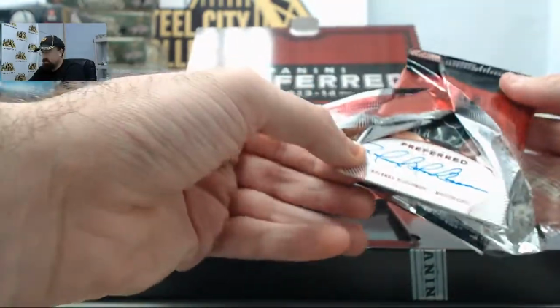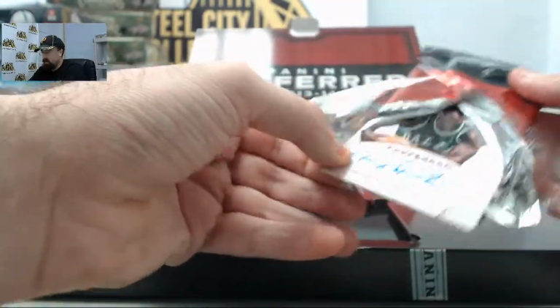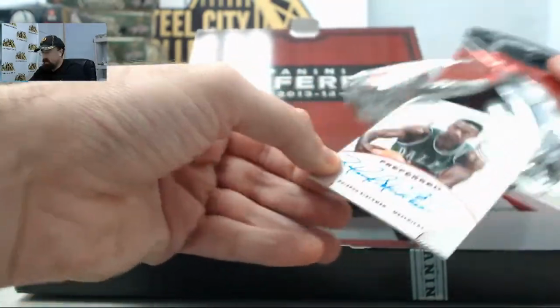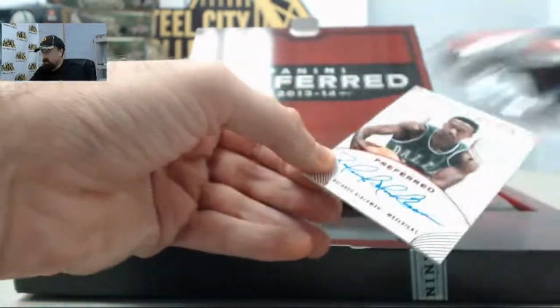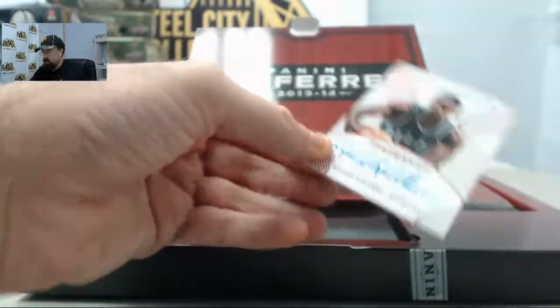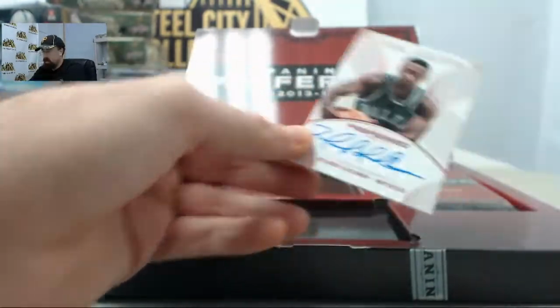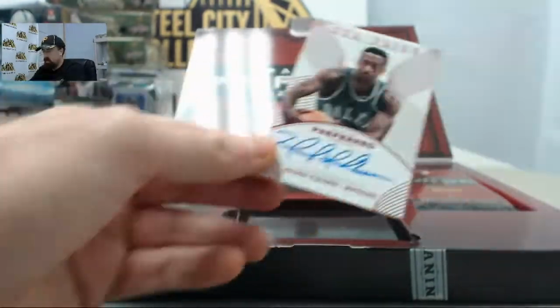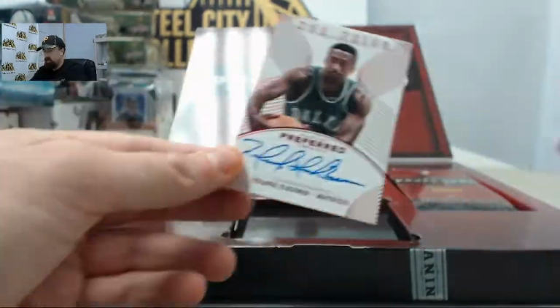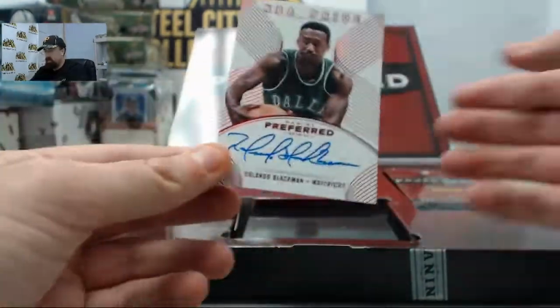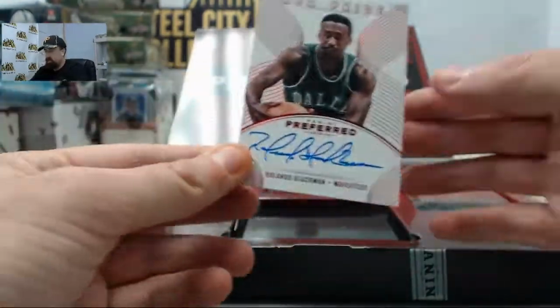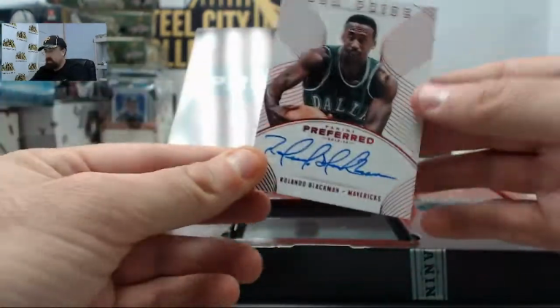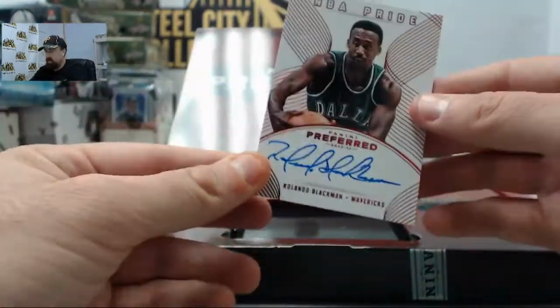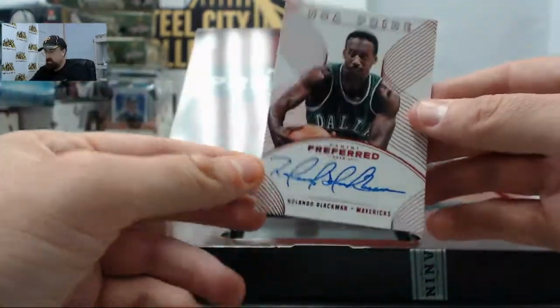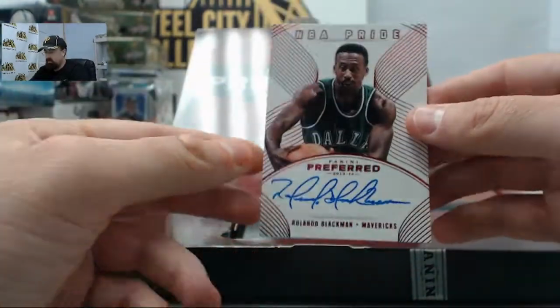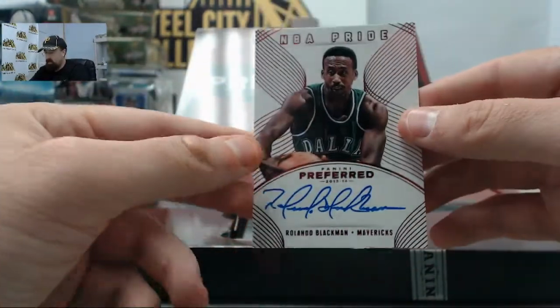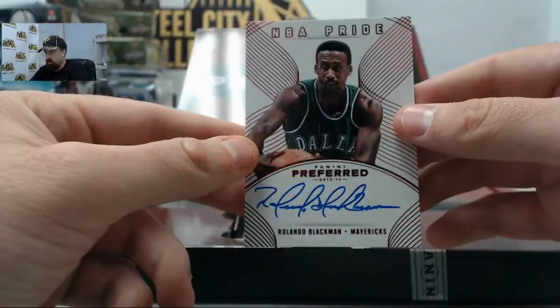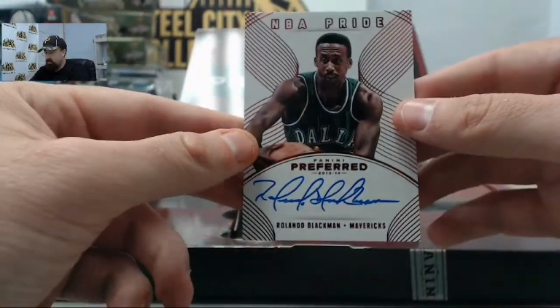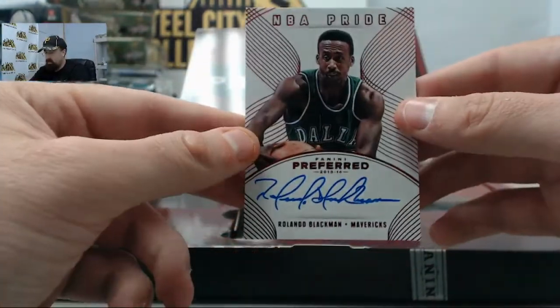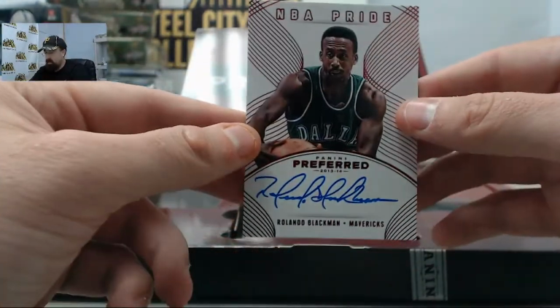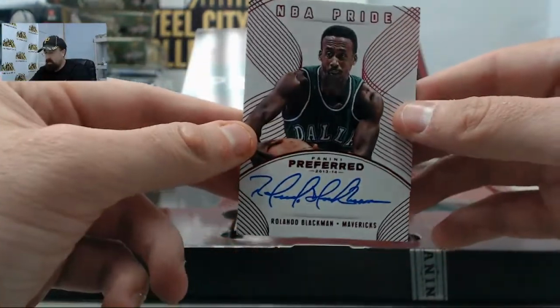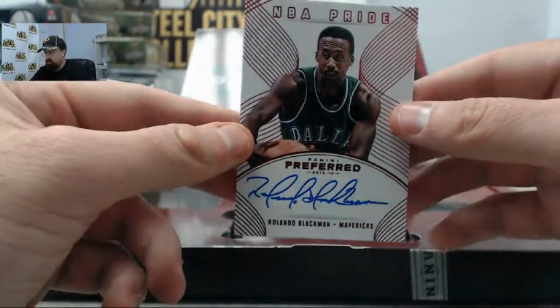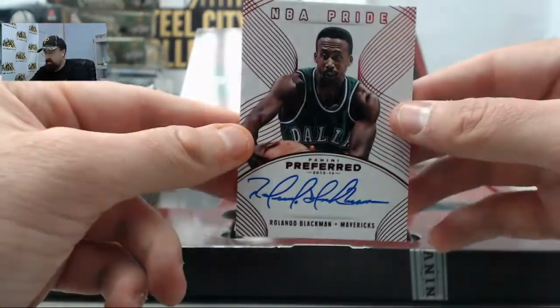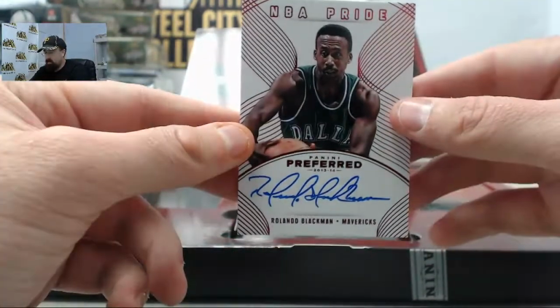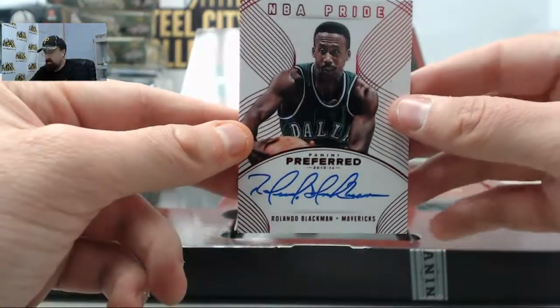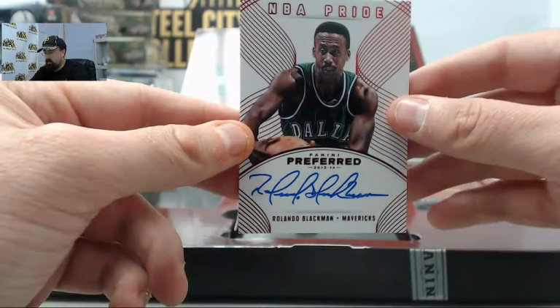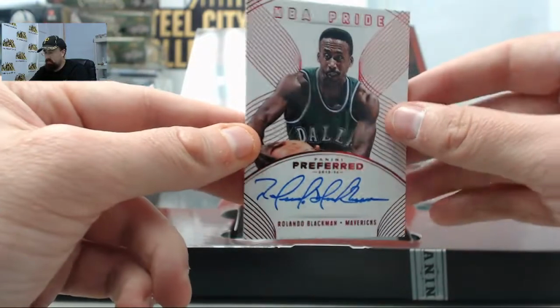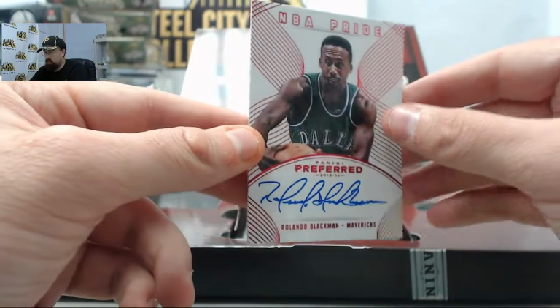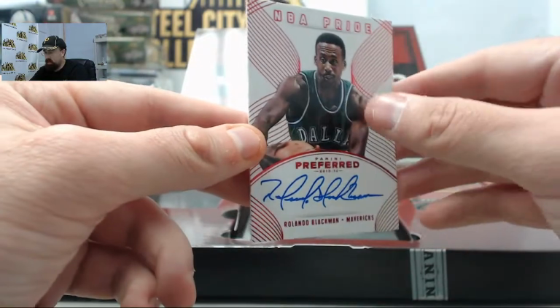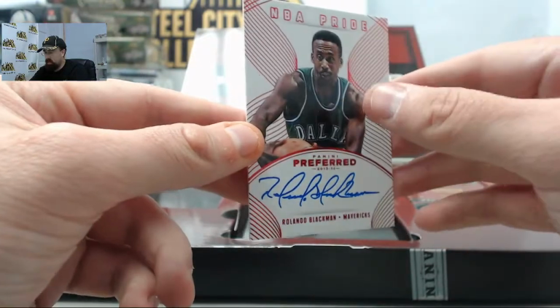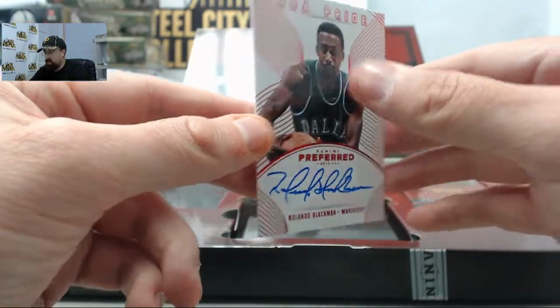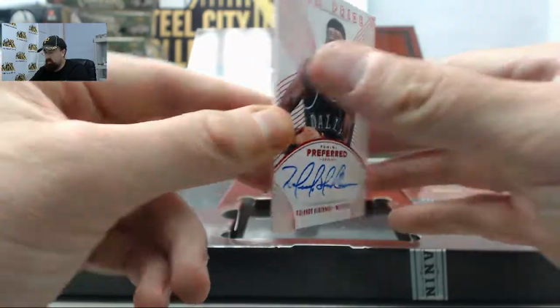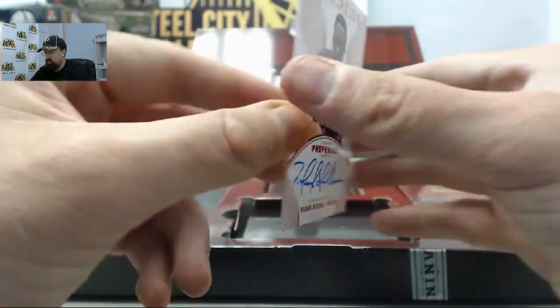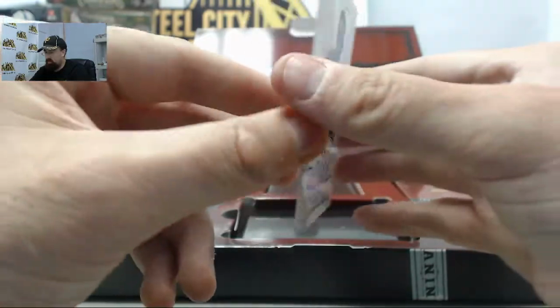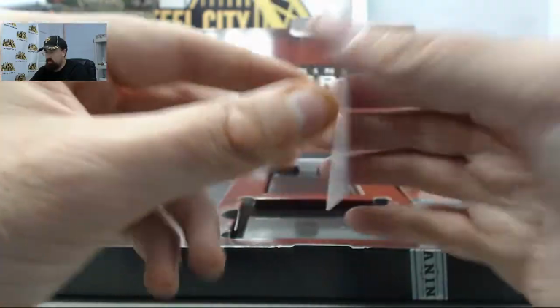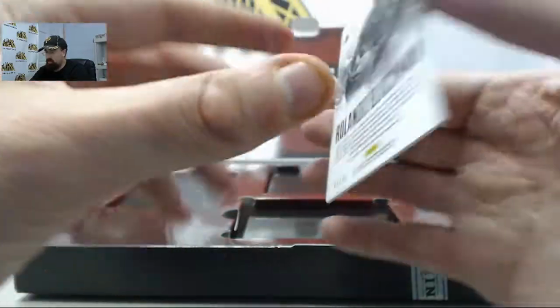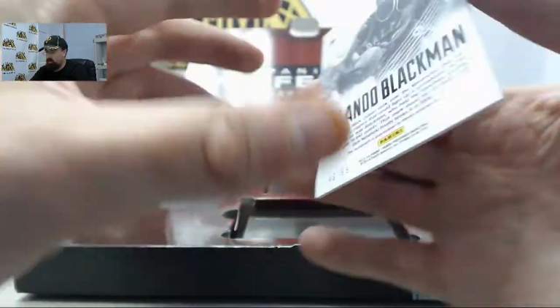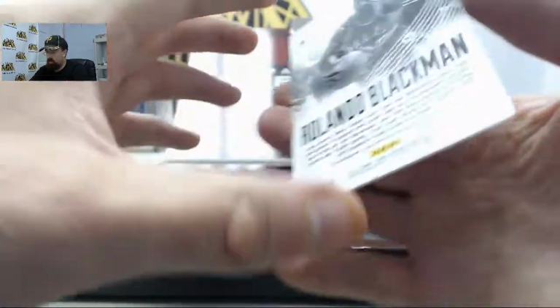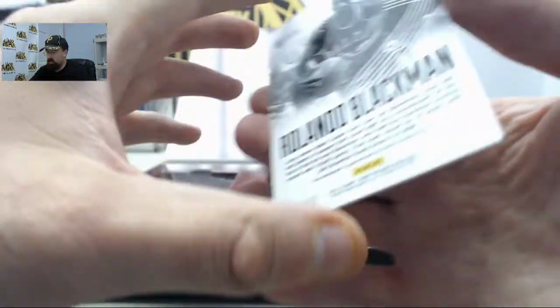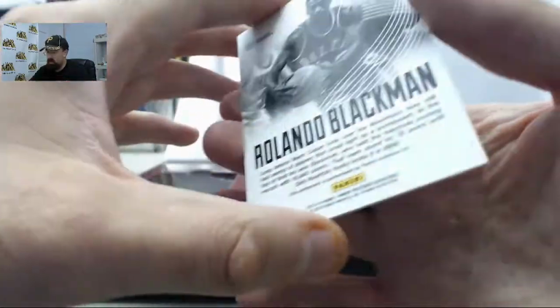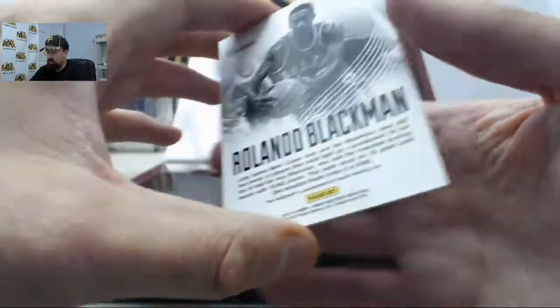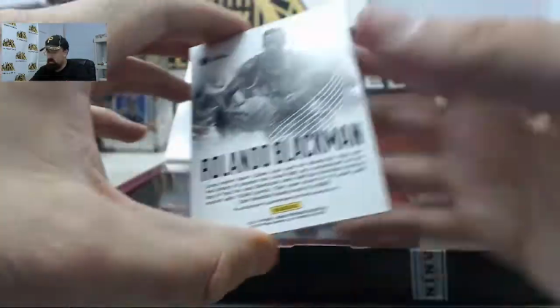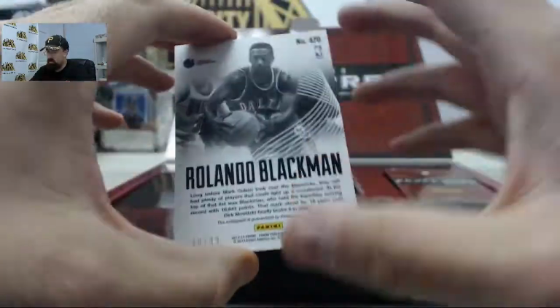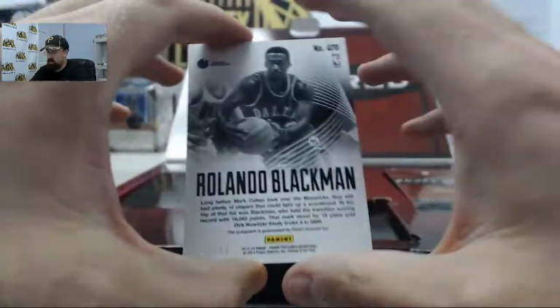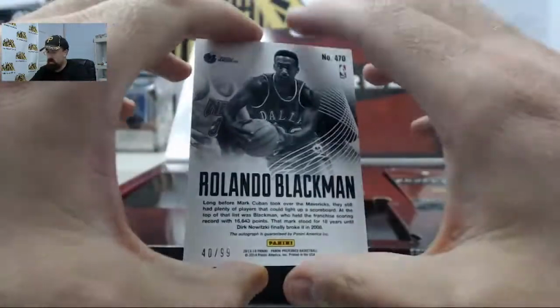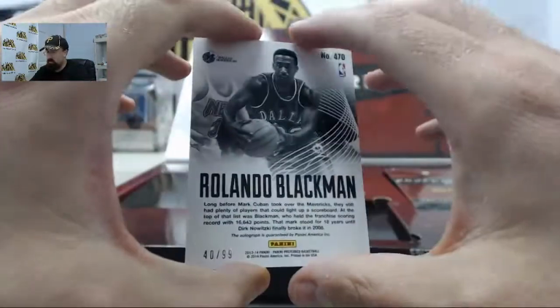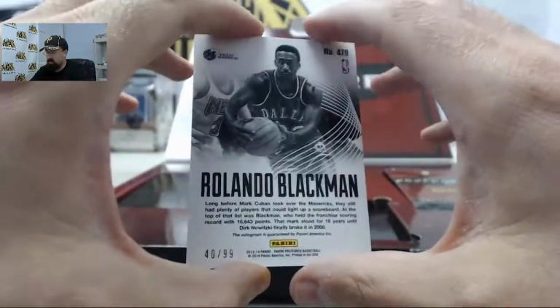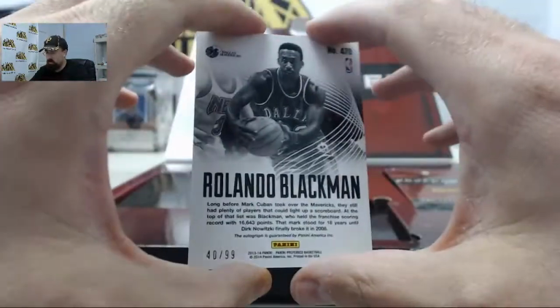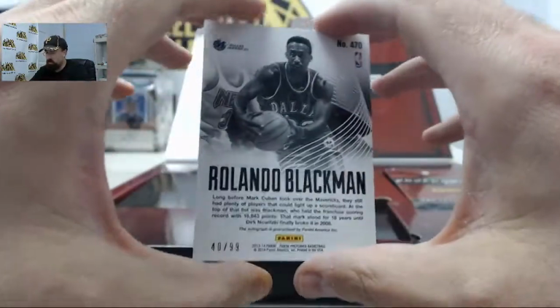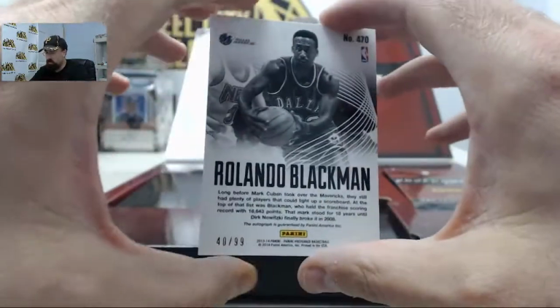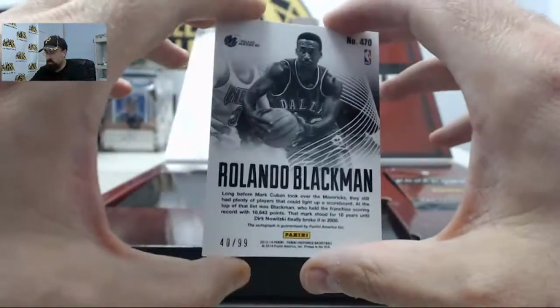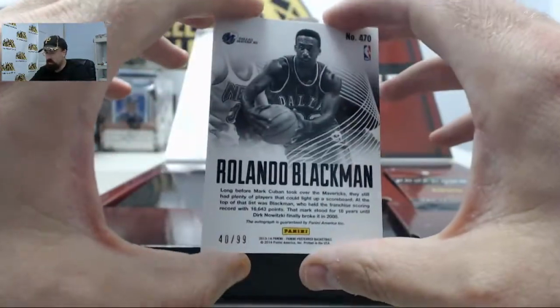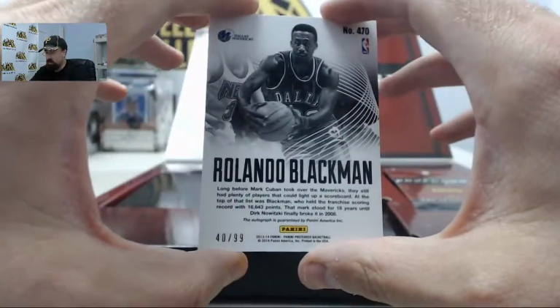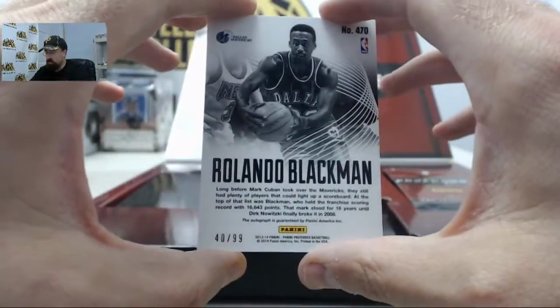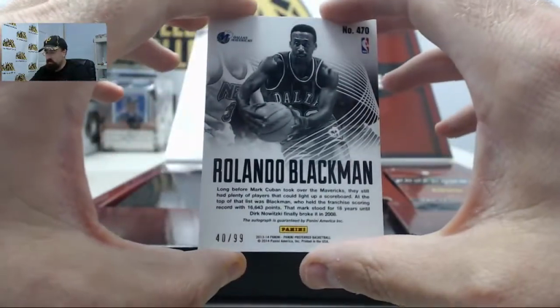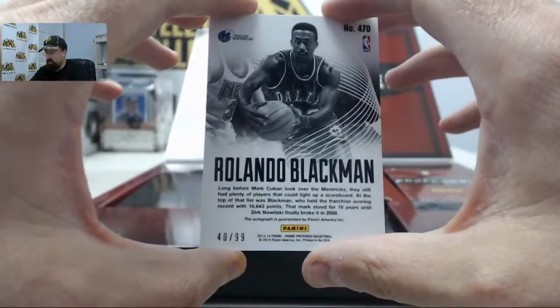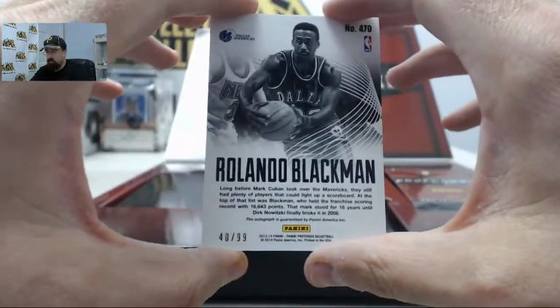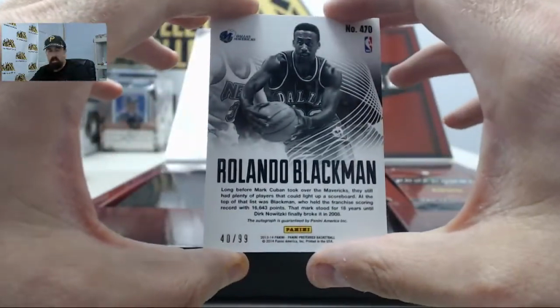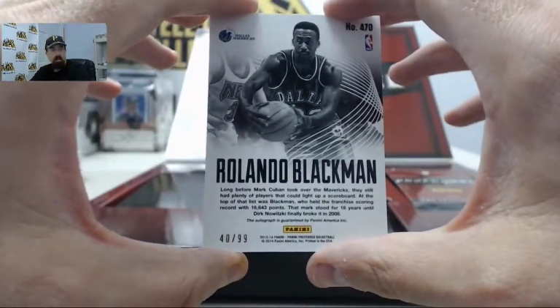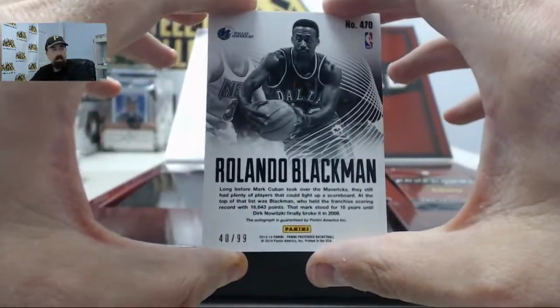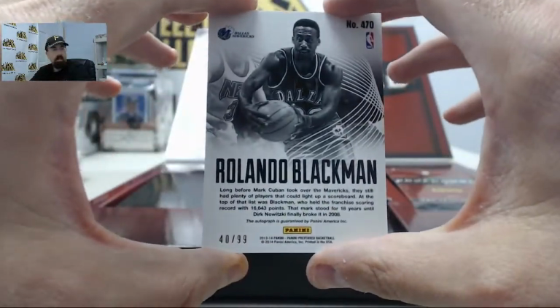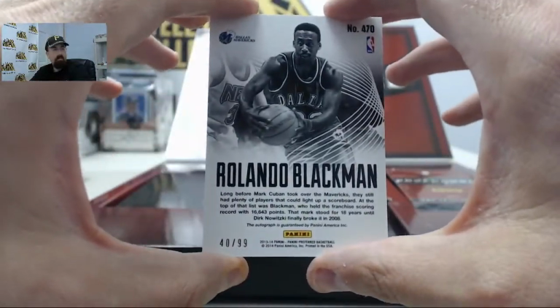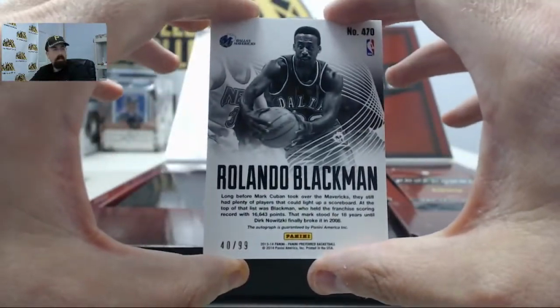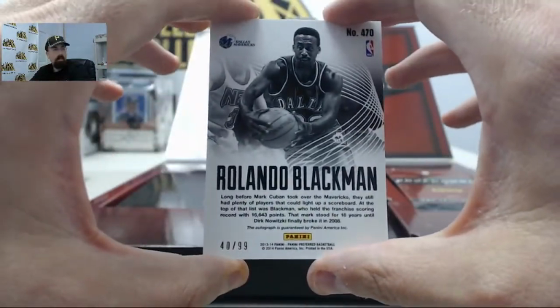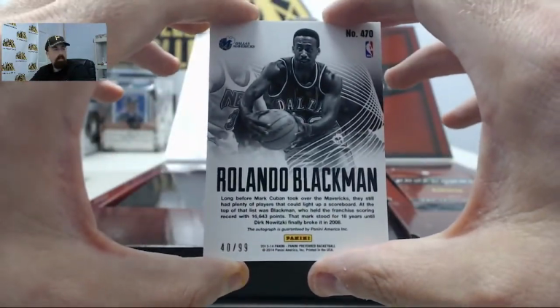We've got the NBA Pride Rolando Blackman — excuse me — 40 of 99.